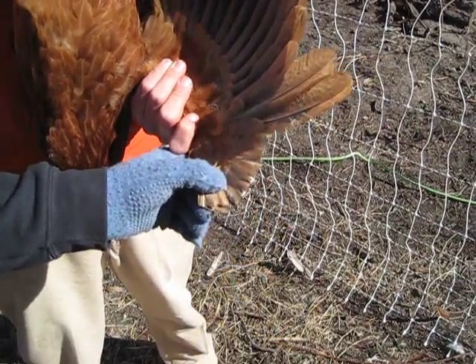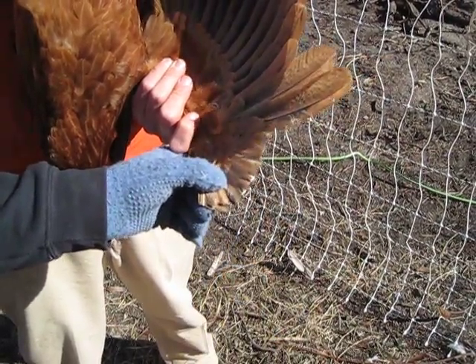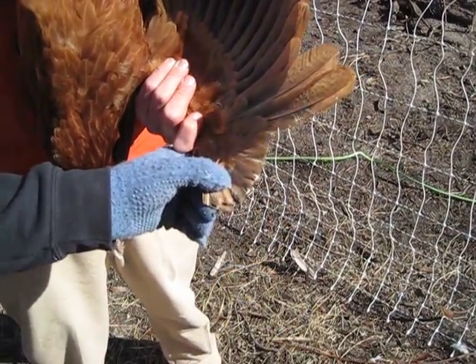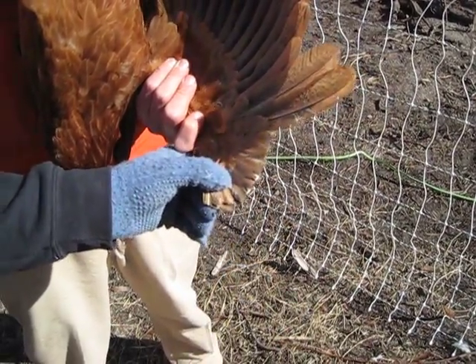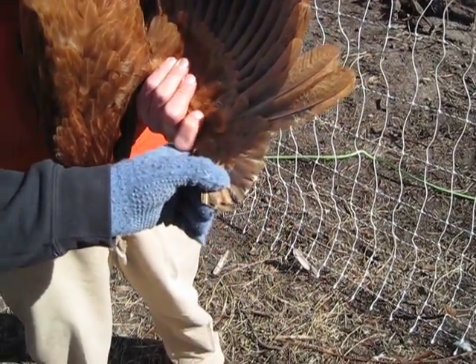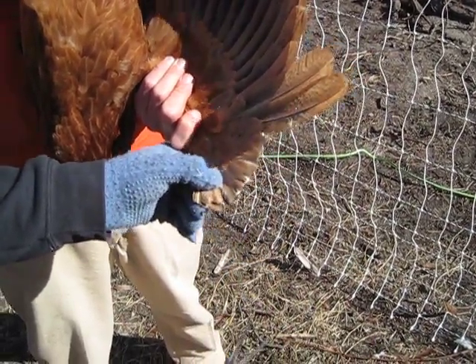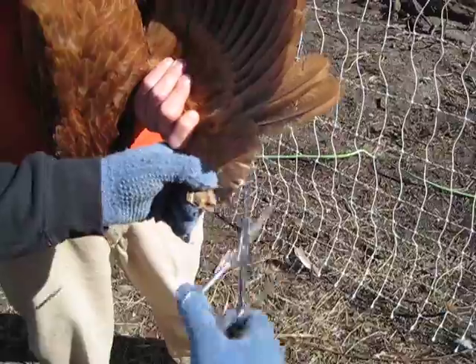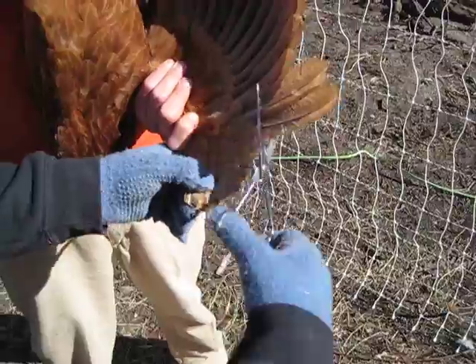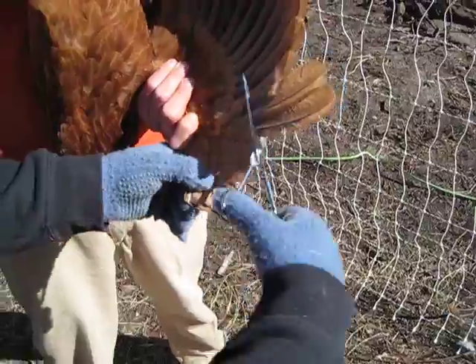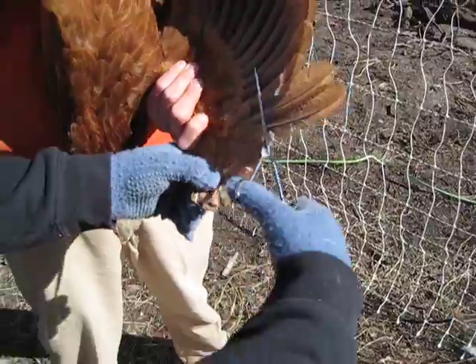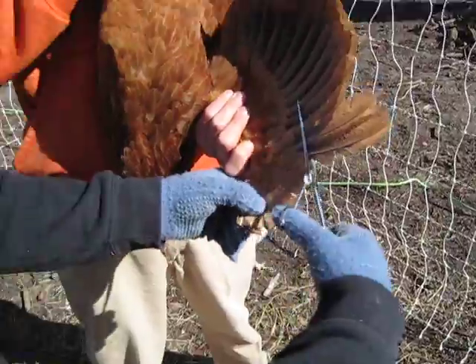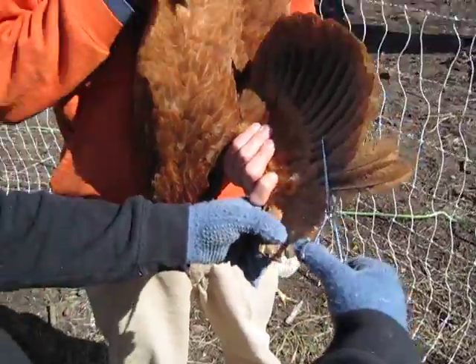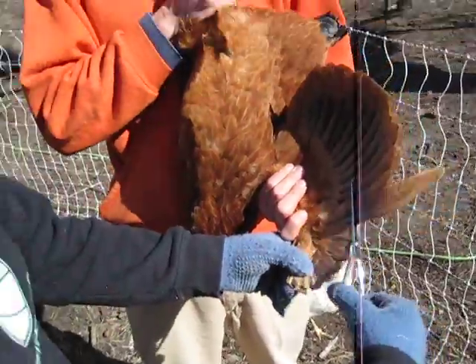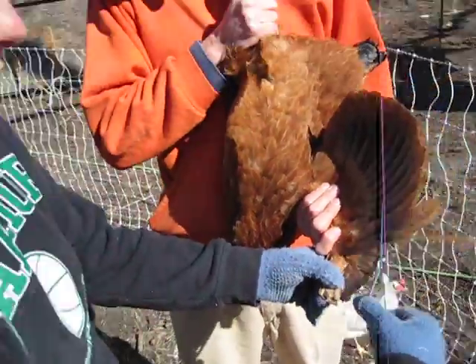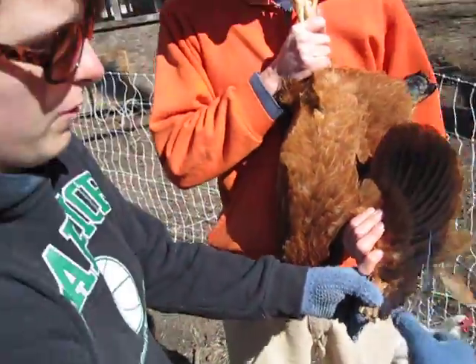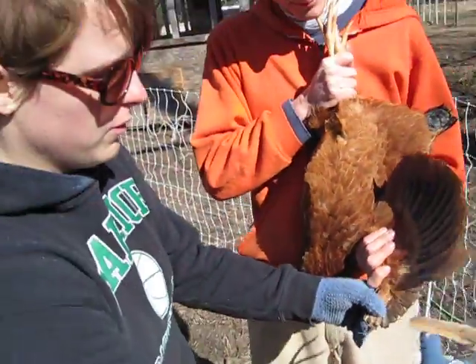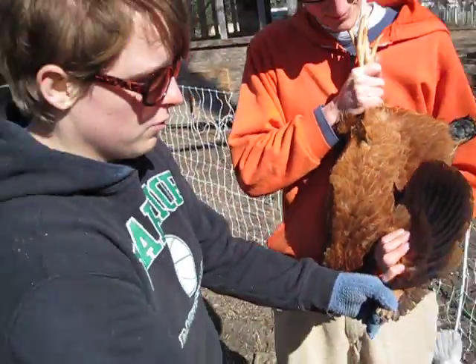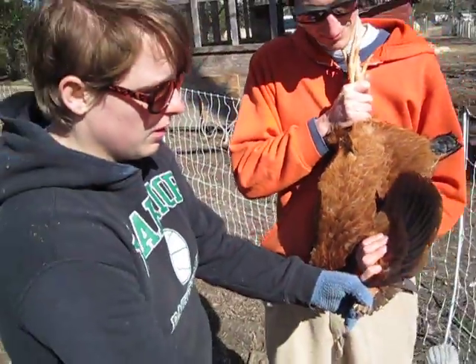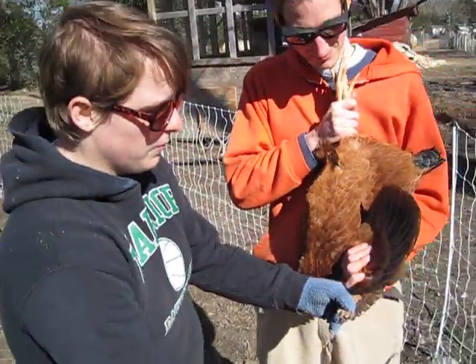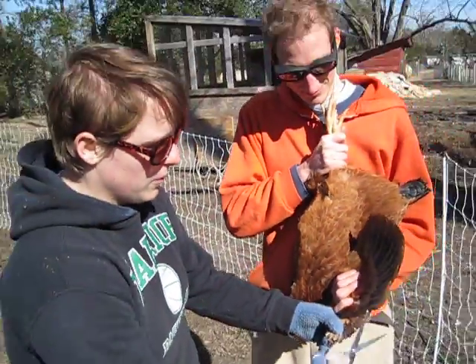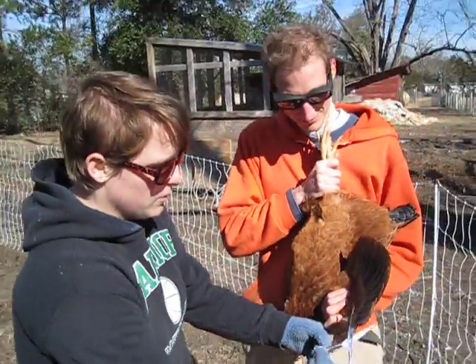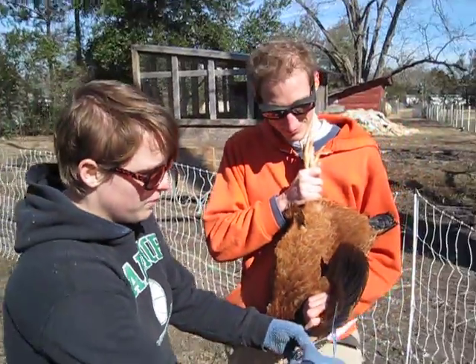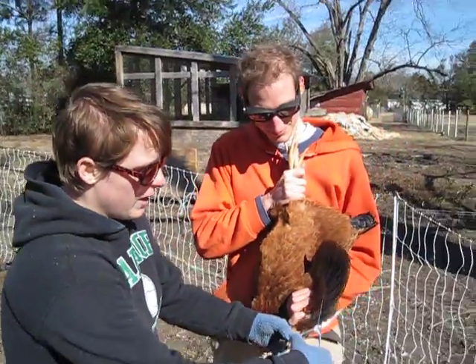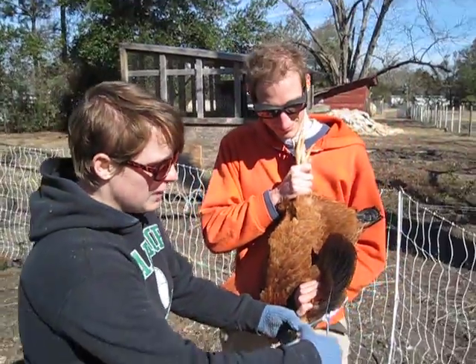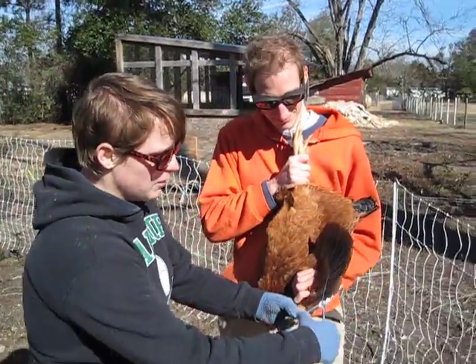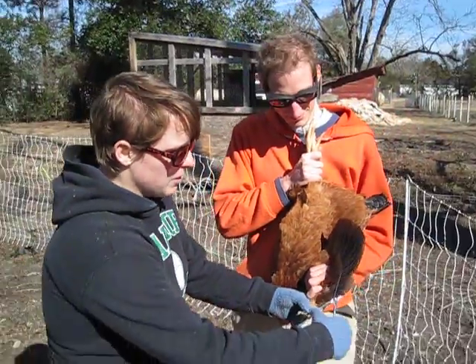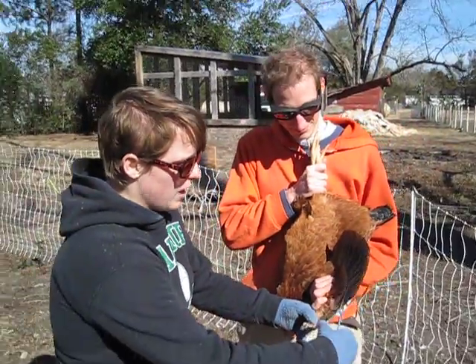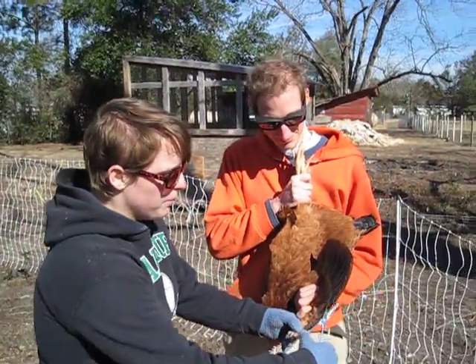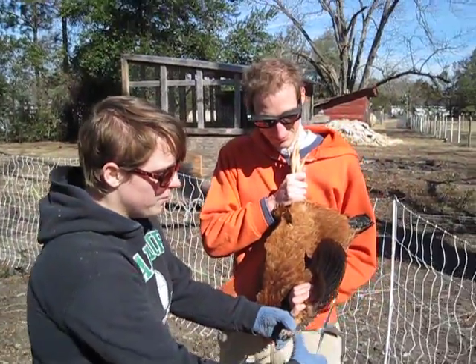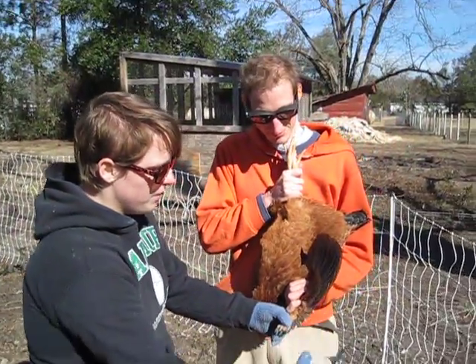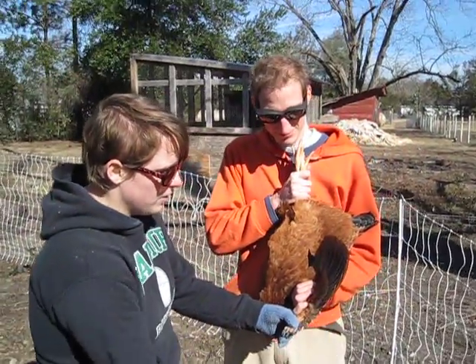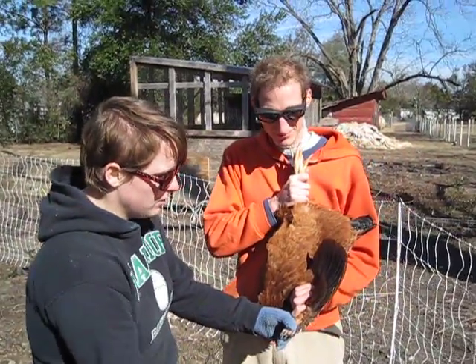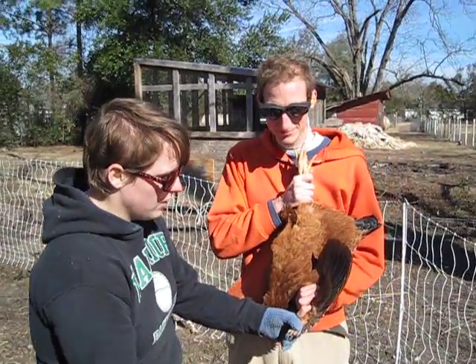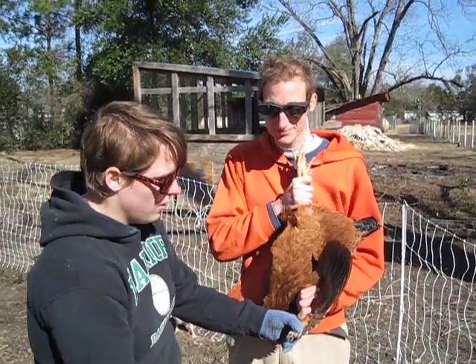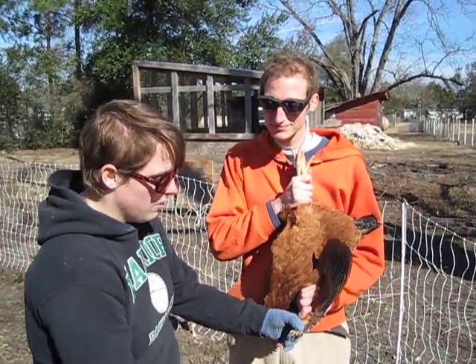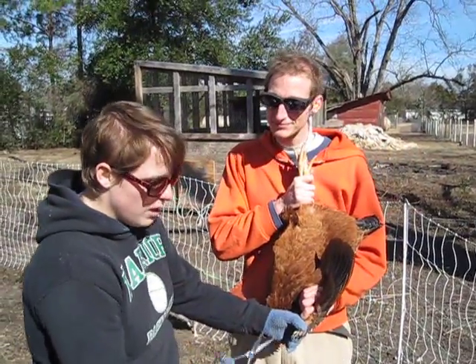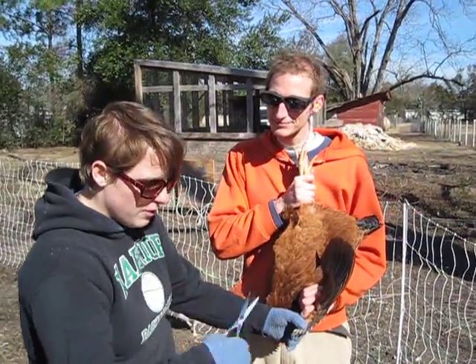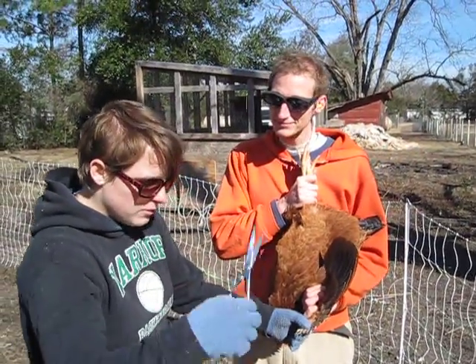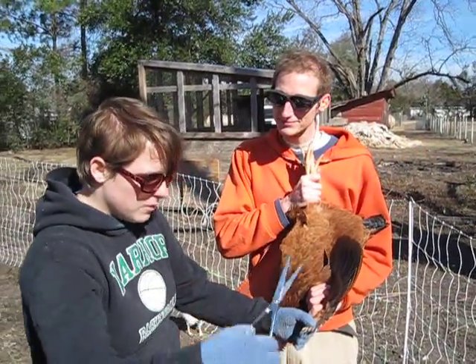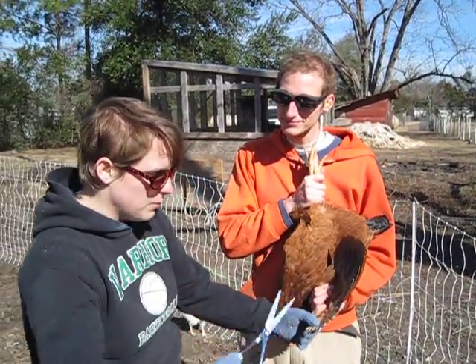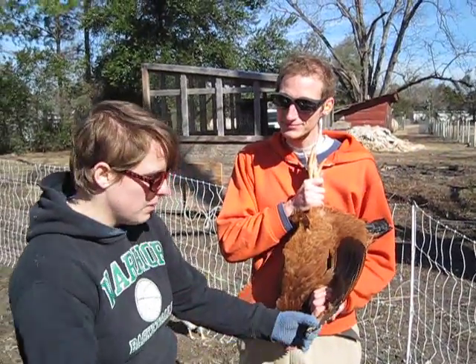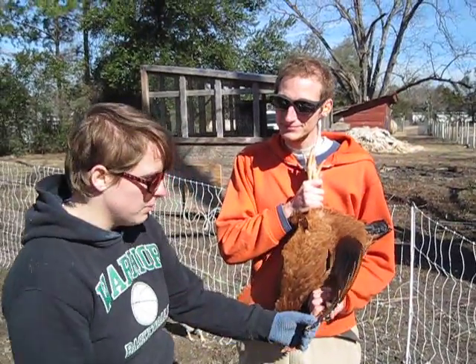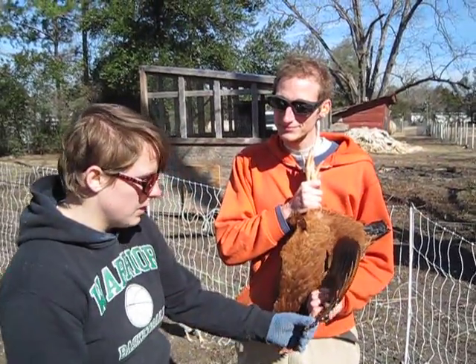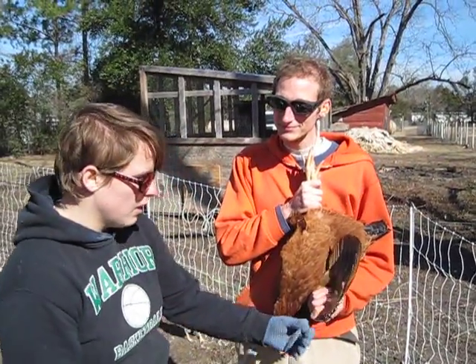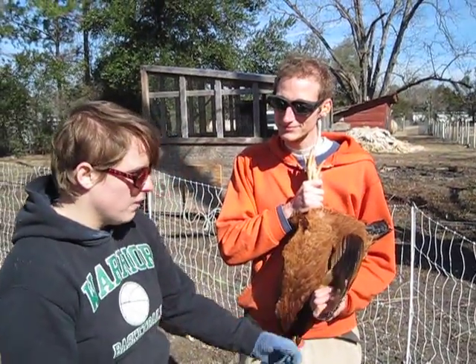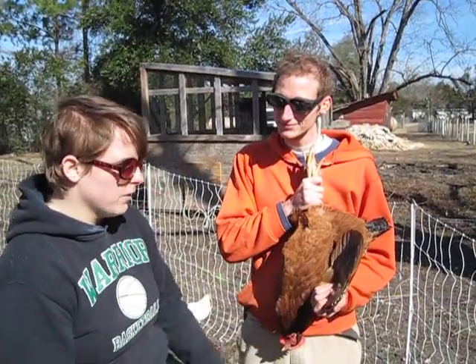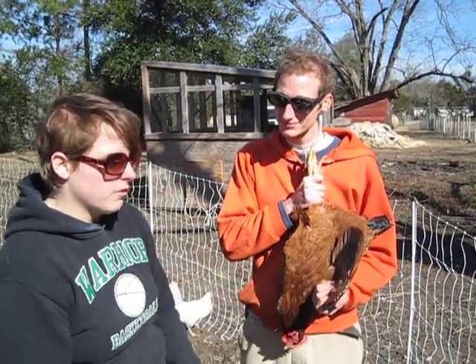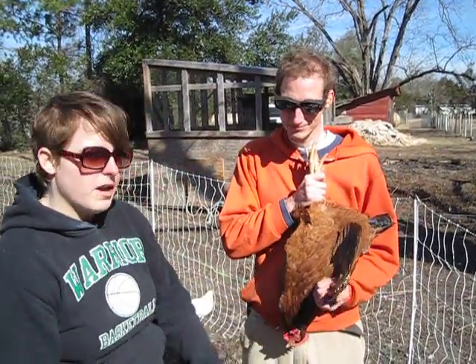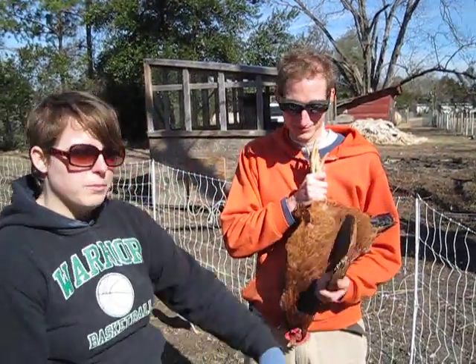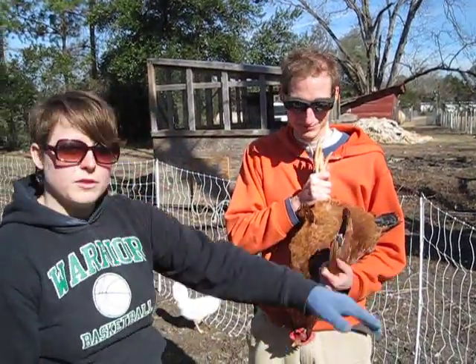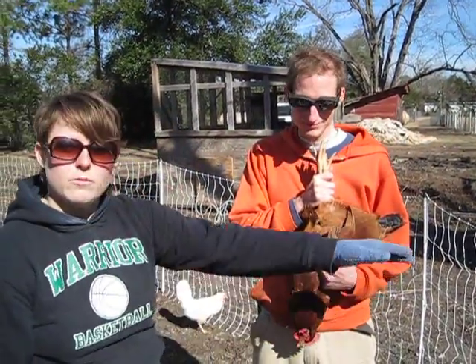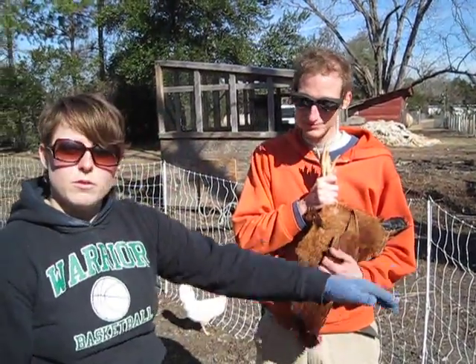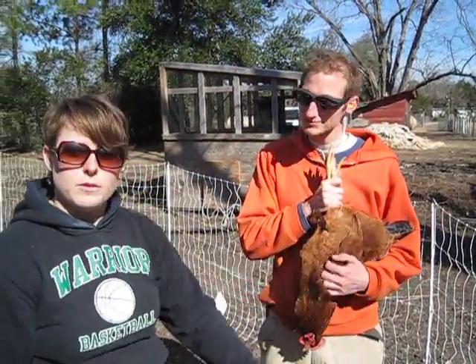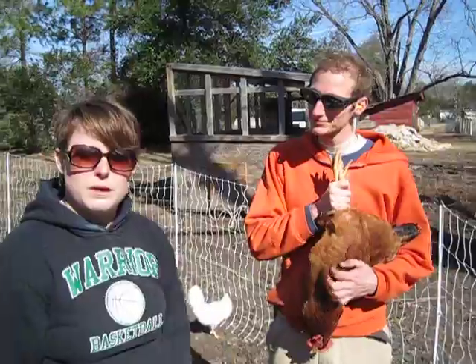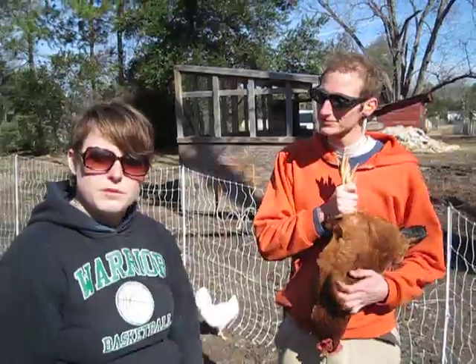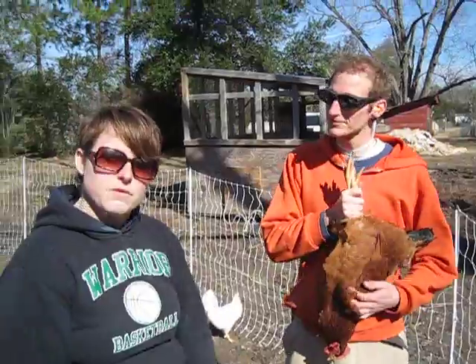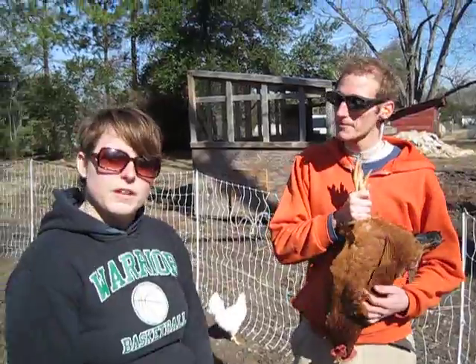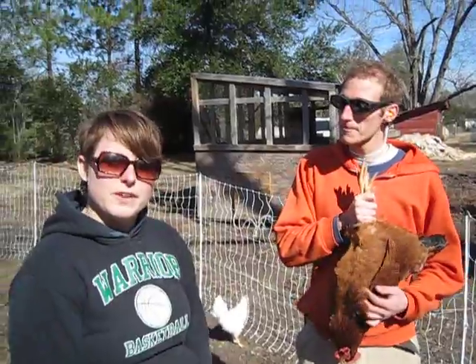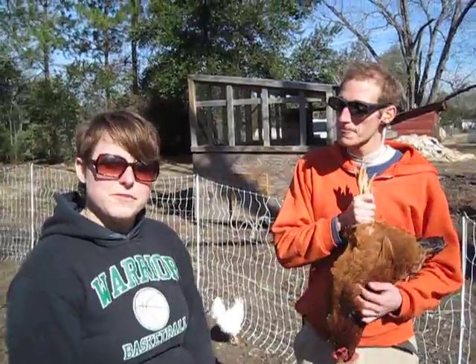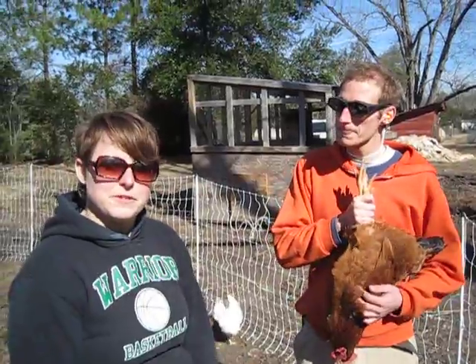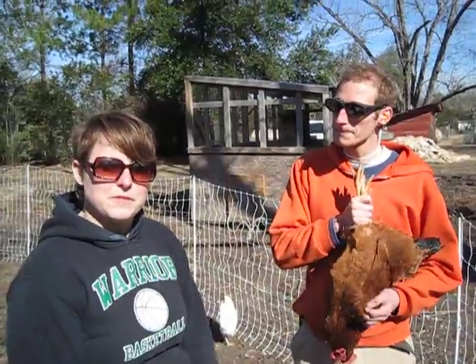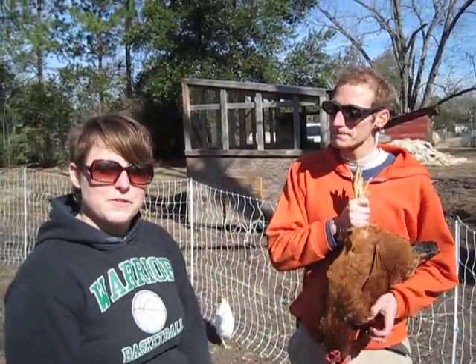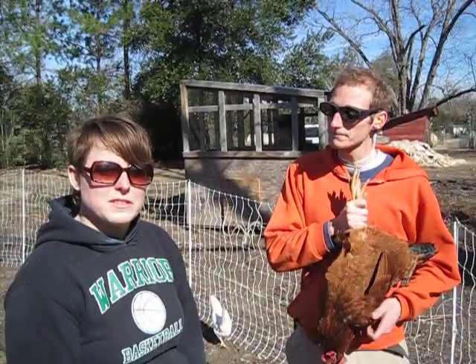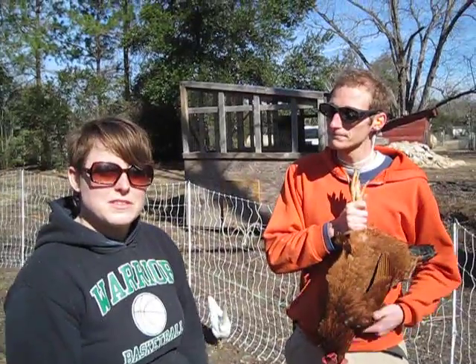And that's it. That should restrict the bird's flight to a couple feet or so. They'll still be able to get off the ground, but they won't be able to fly over your fence.